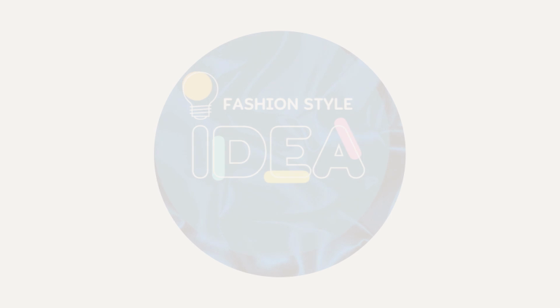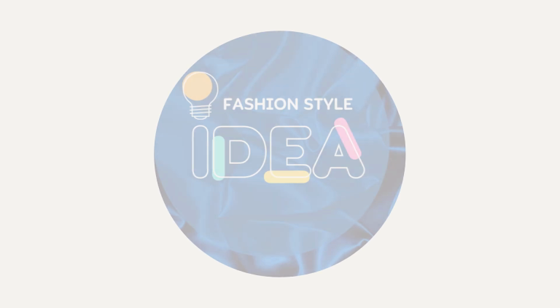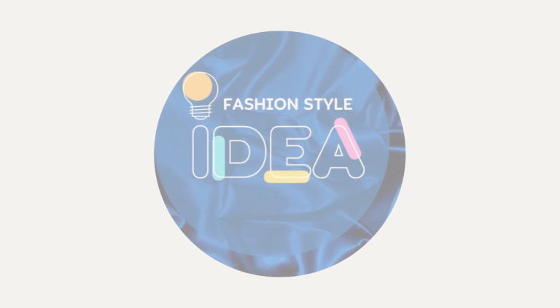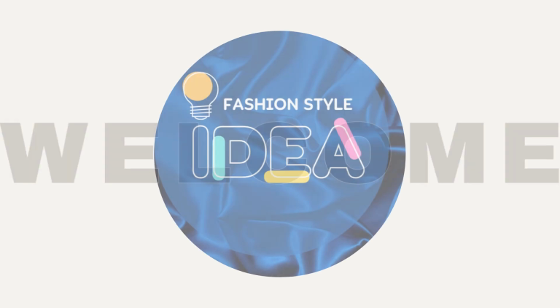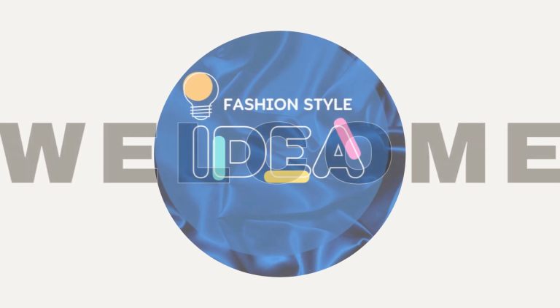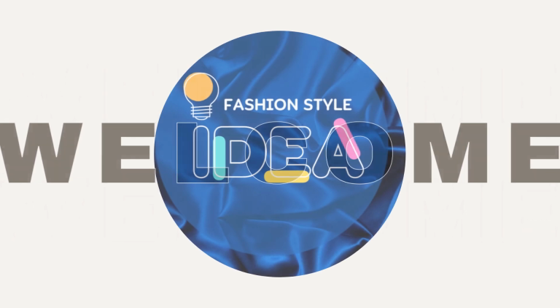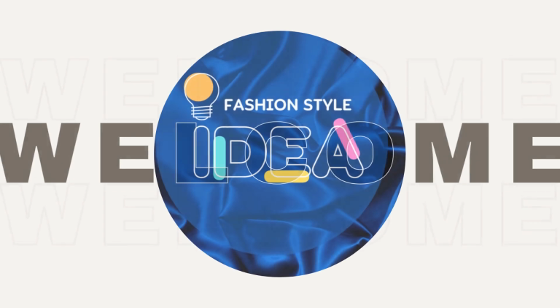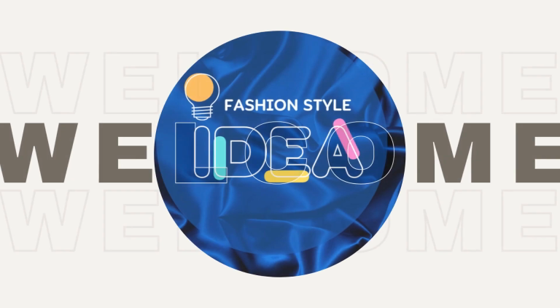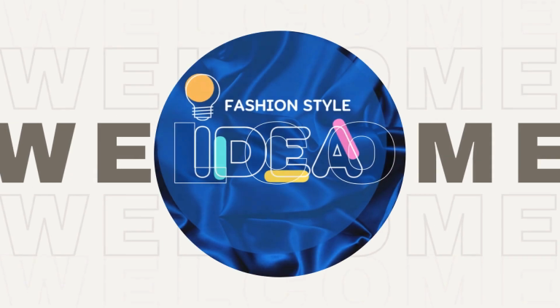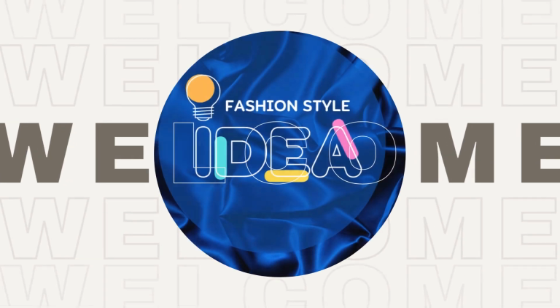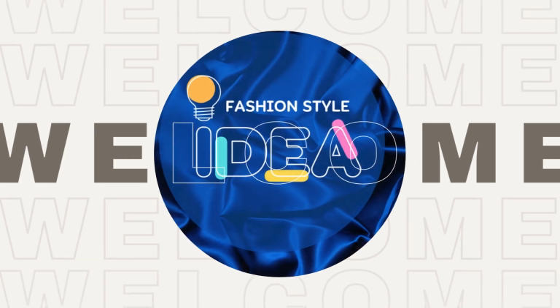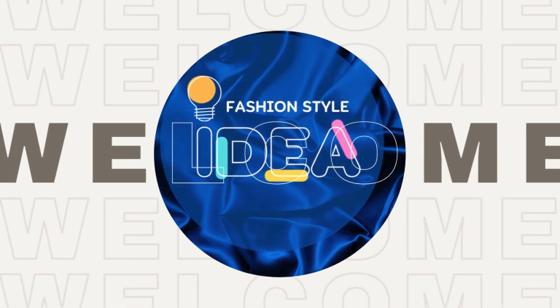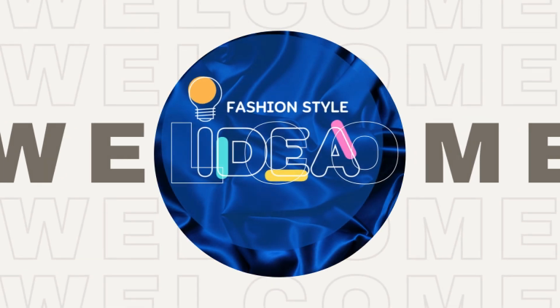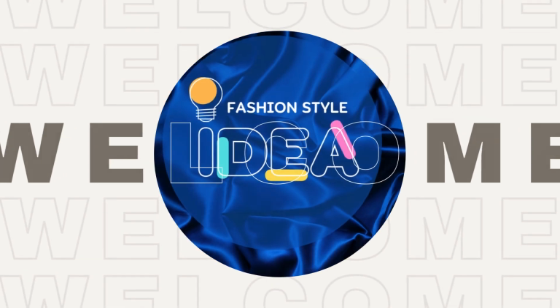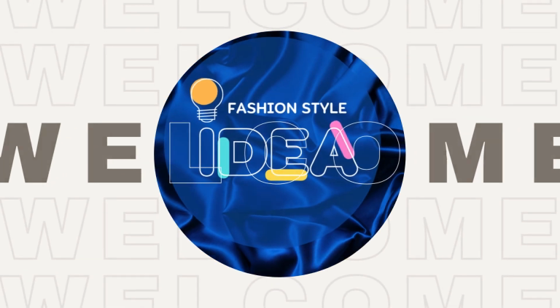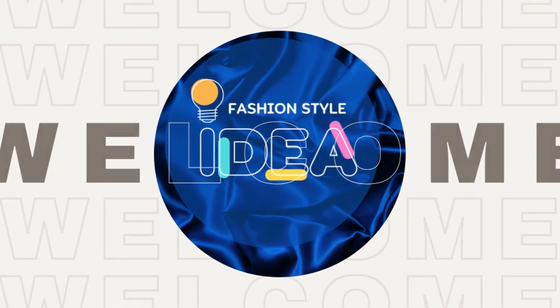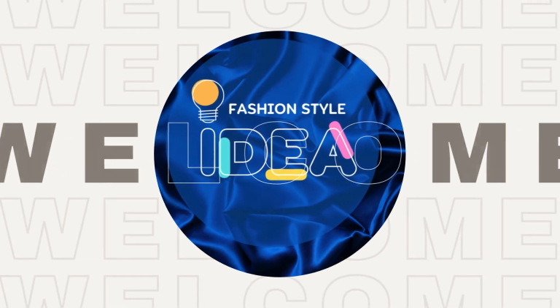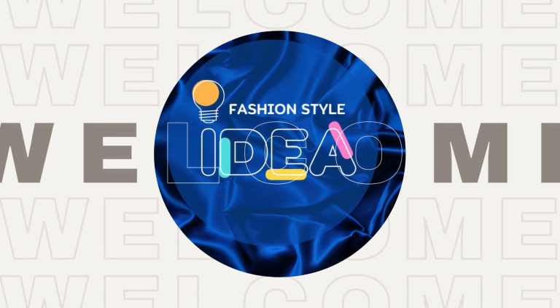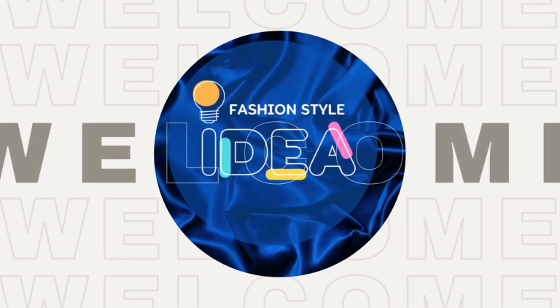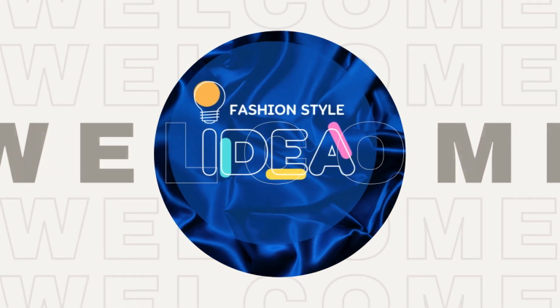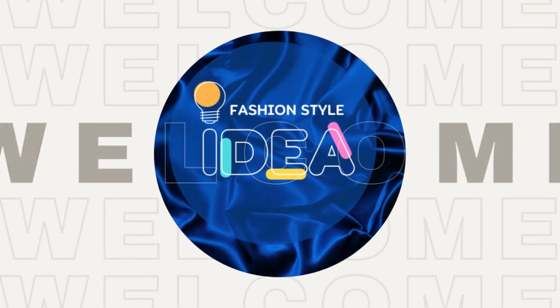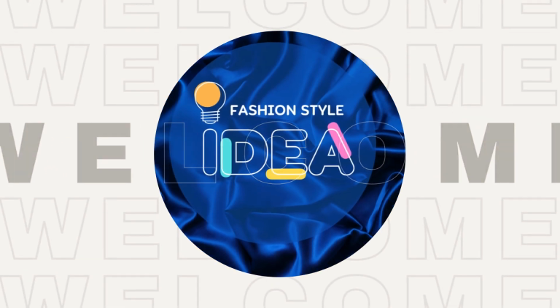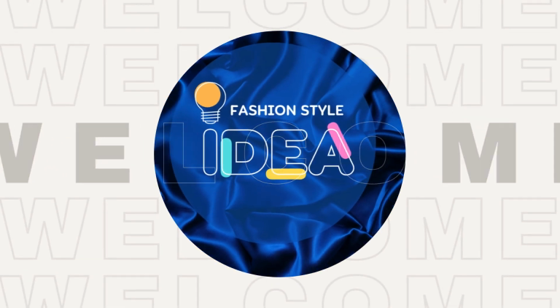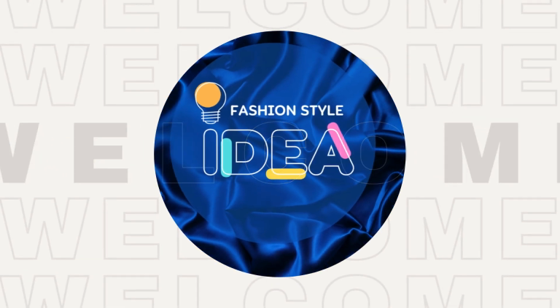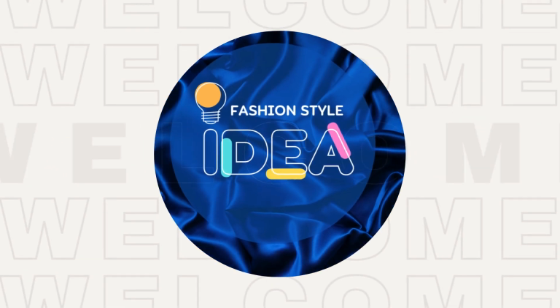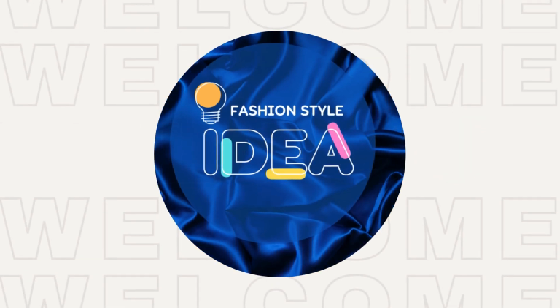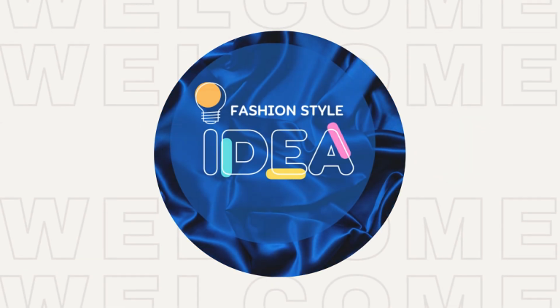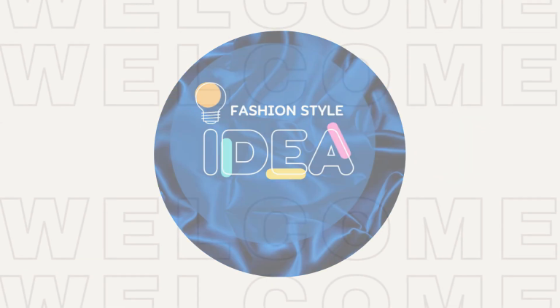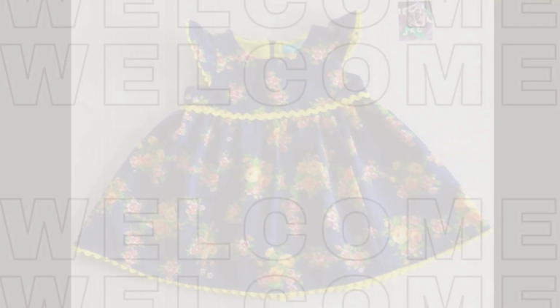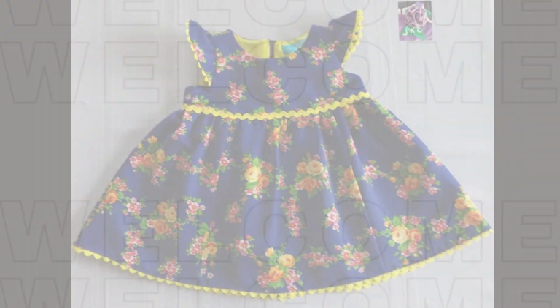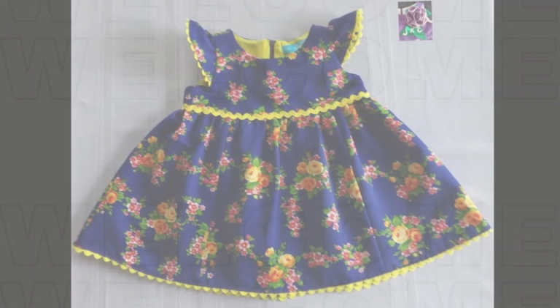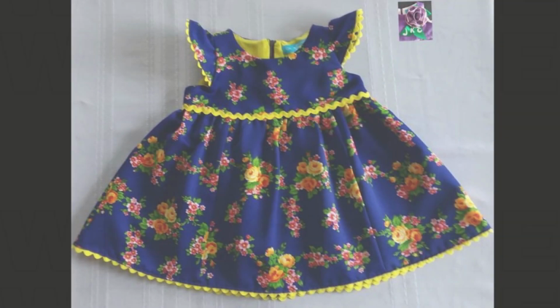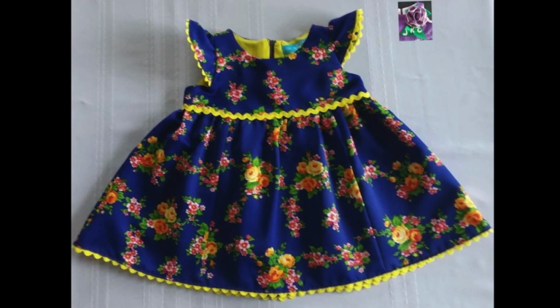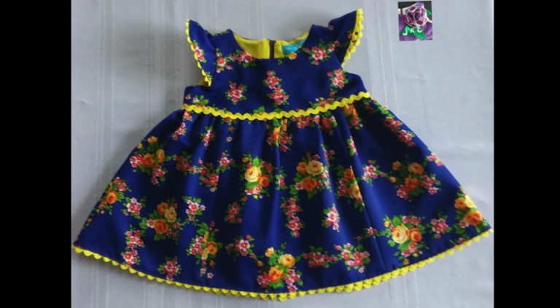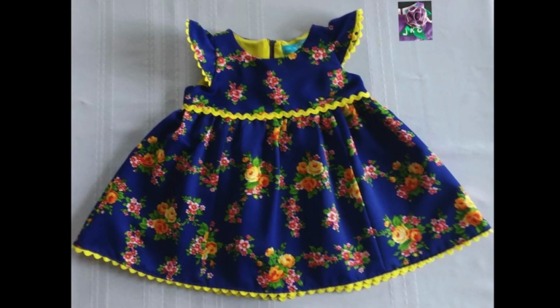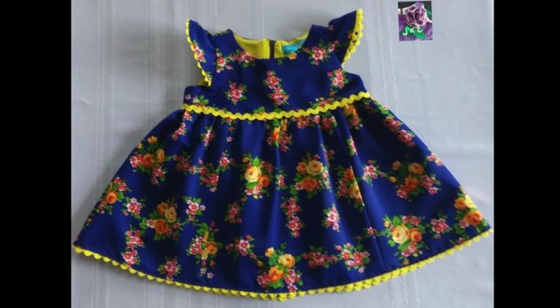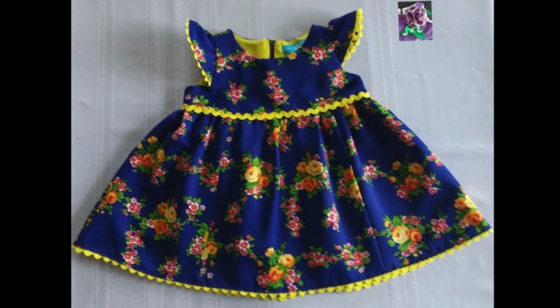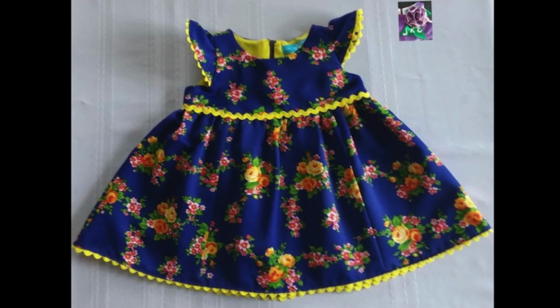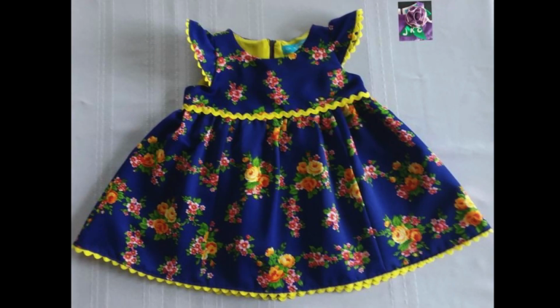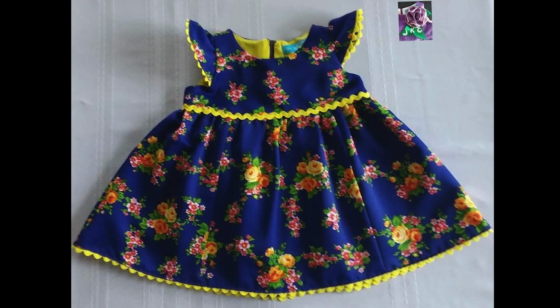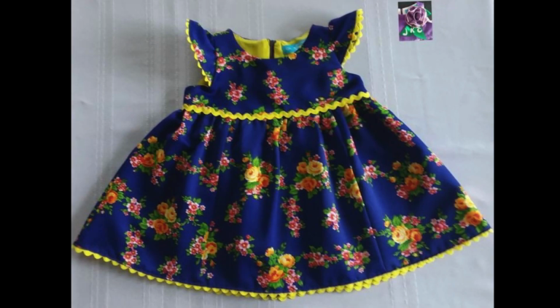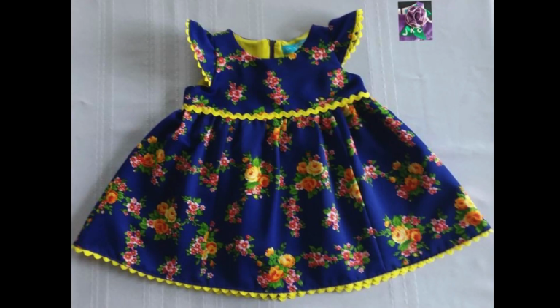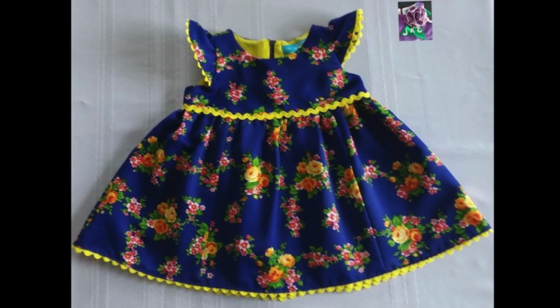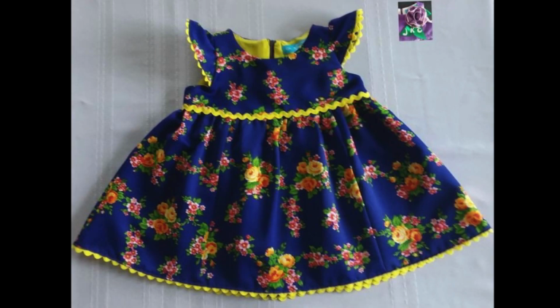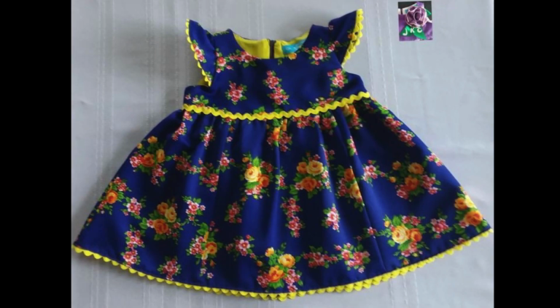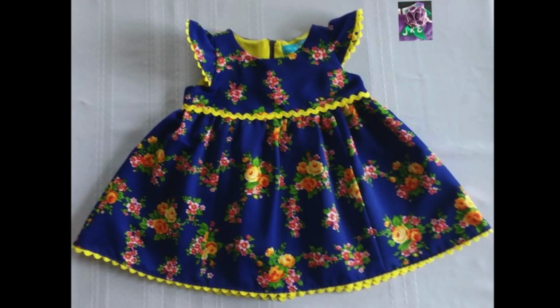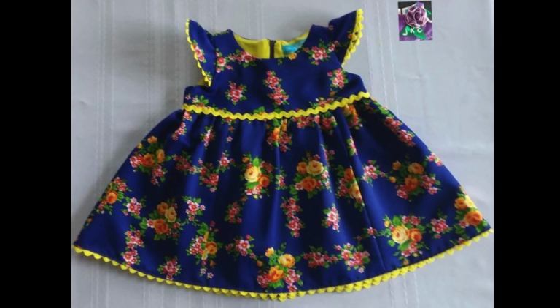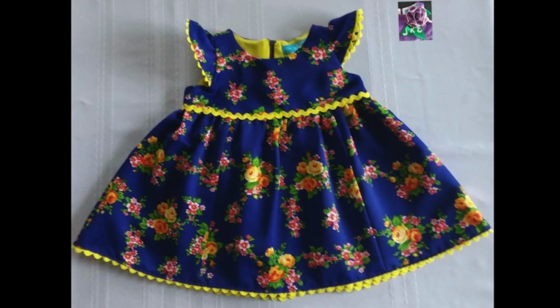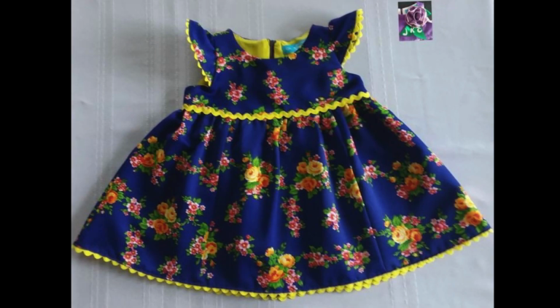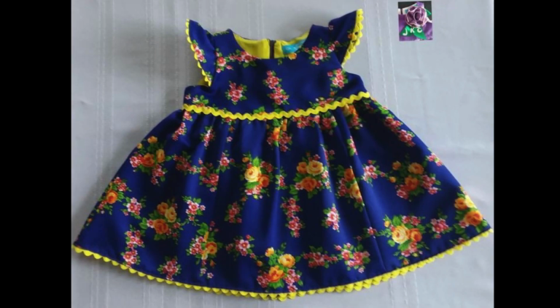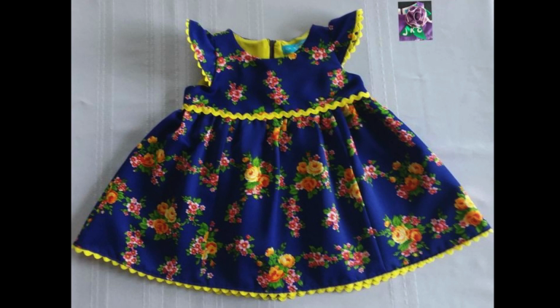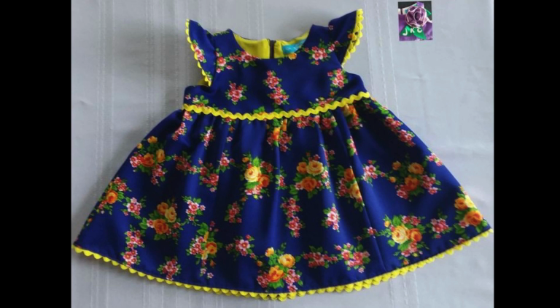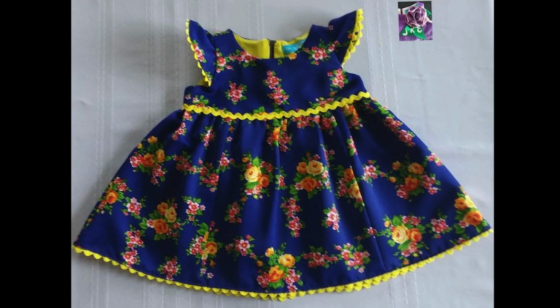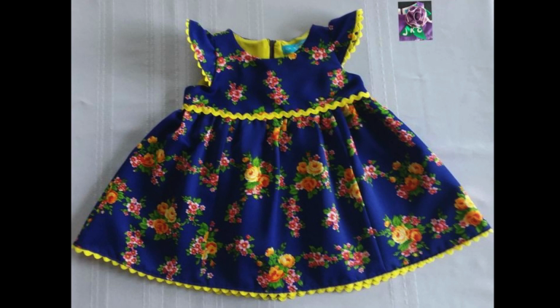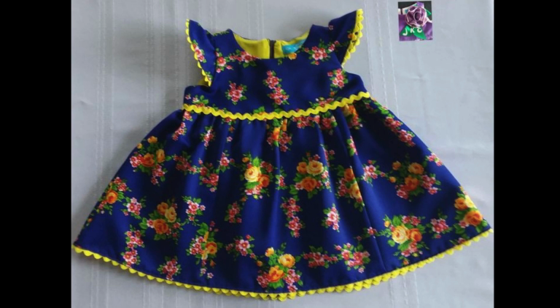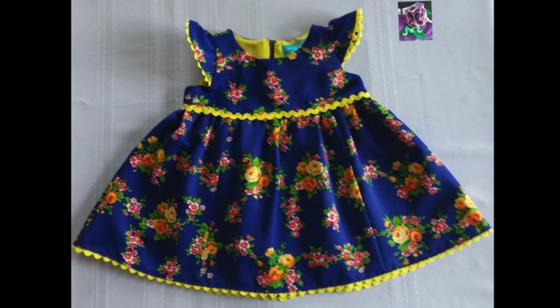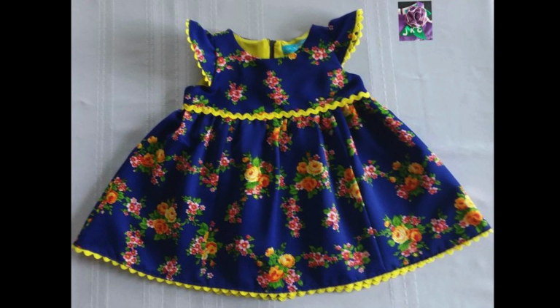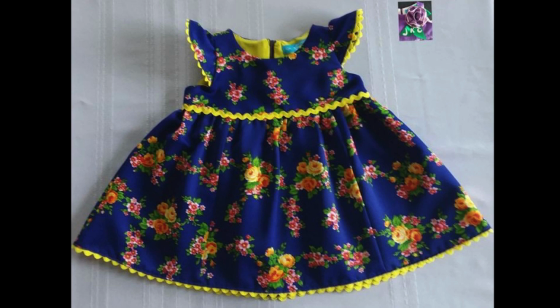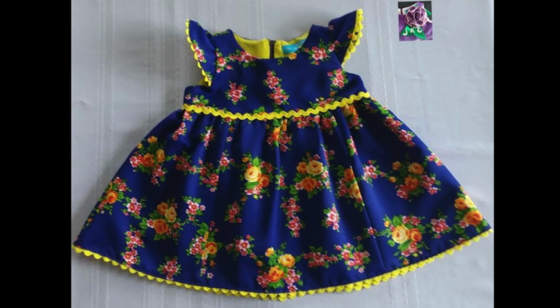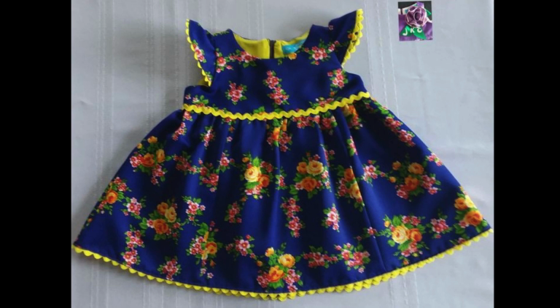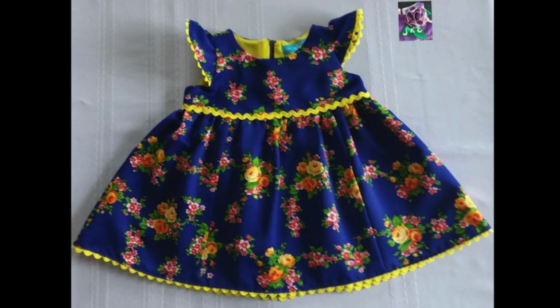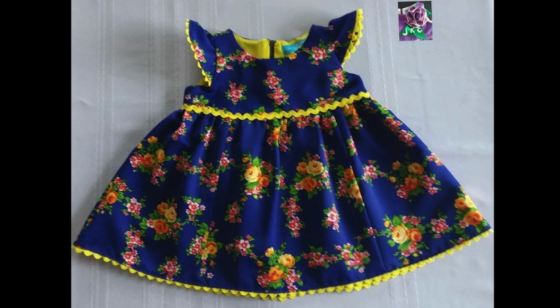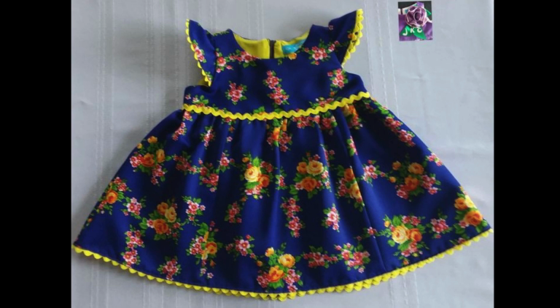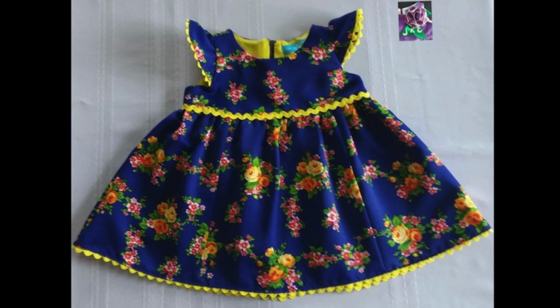Hello, welcome to my YouTube family and welcome to the fashion style idea.